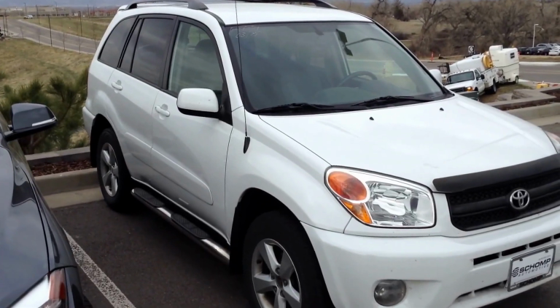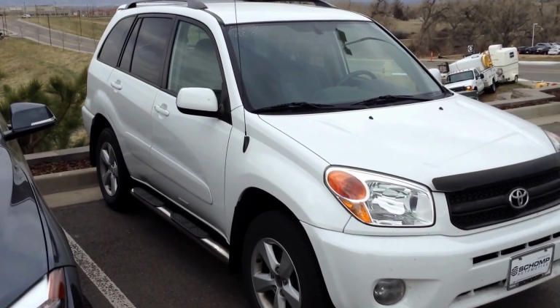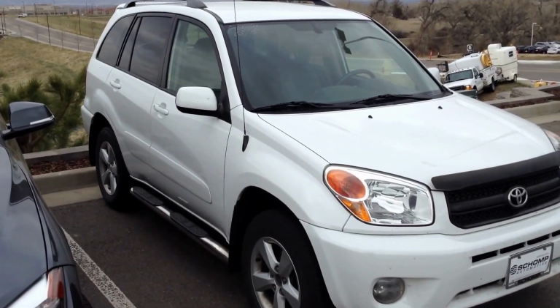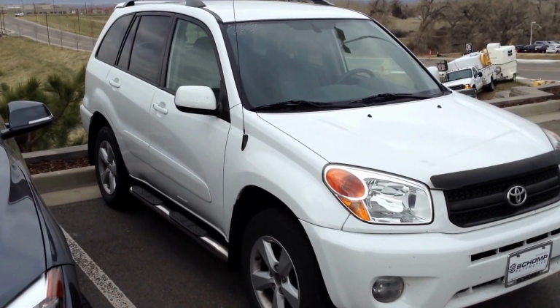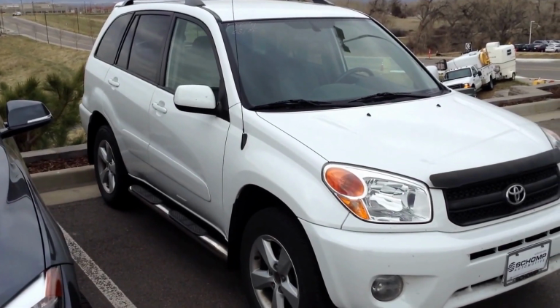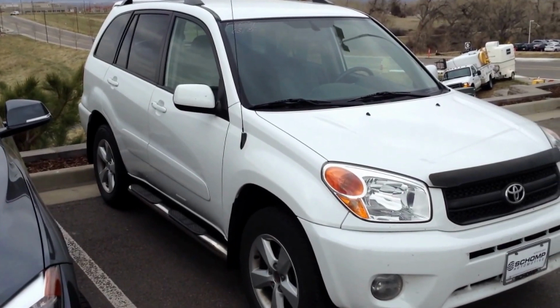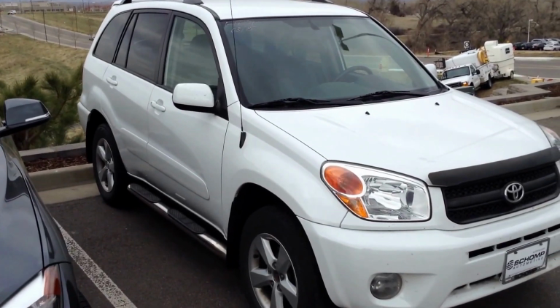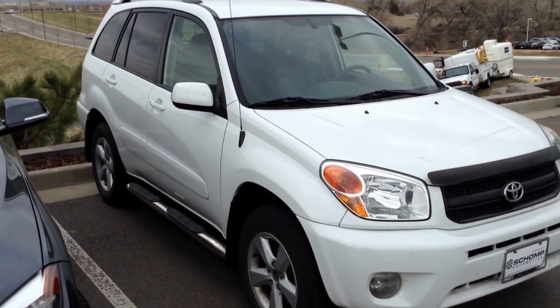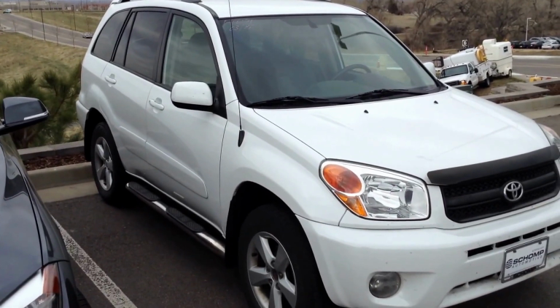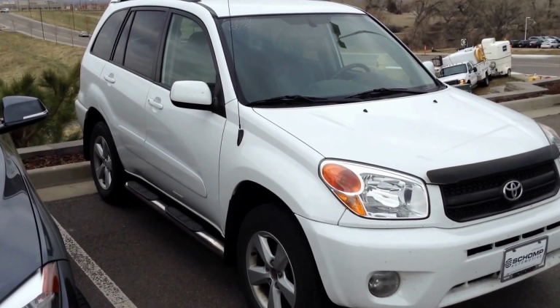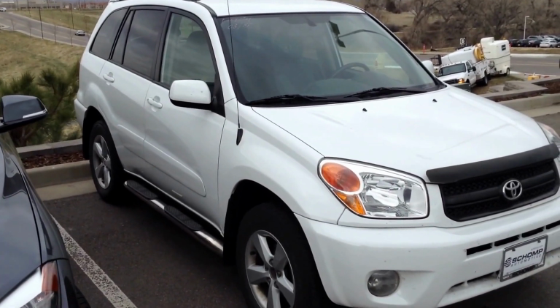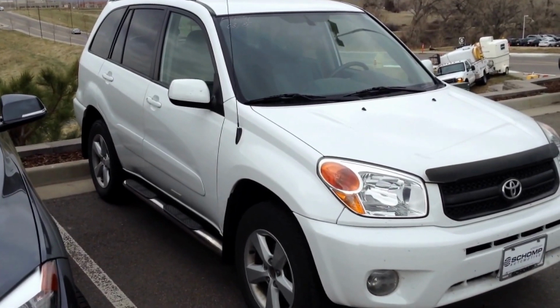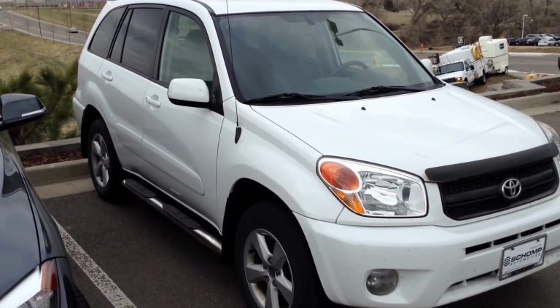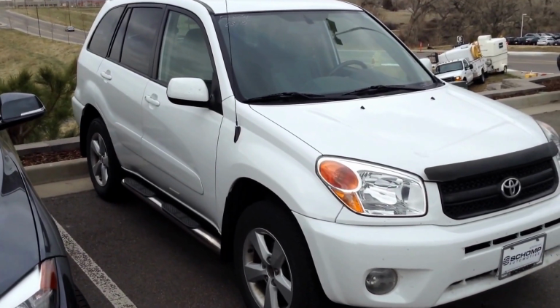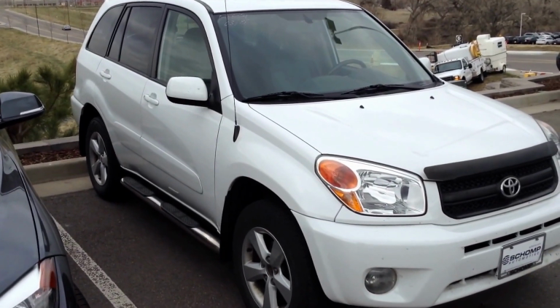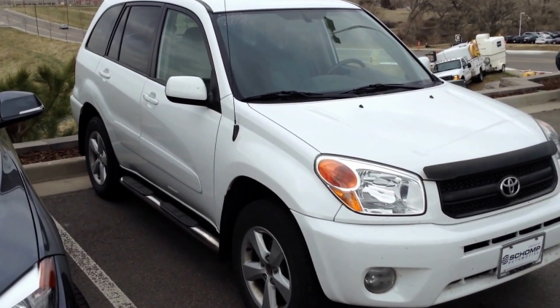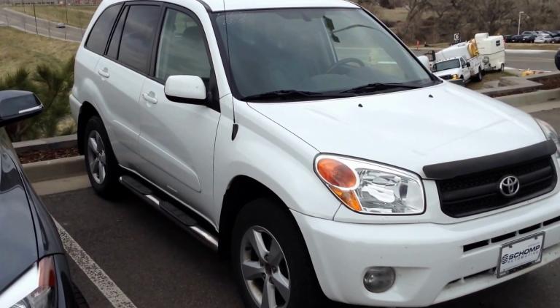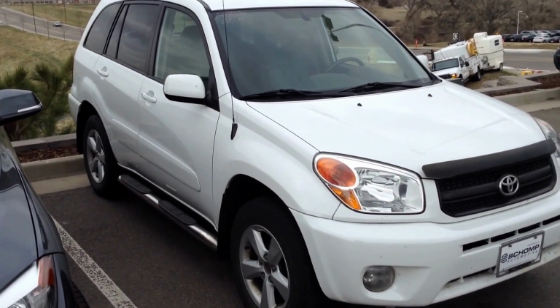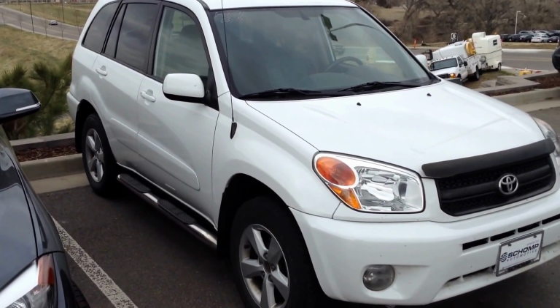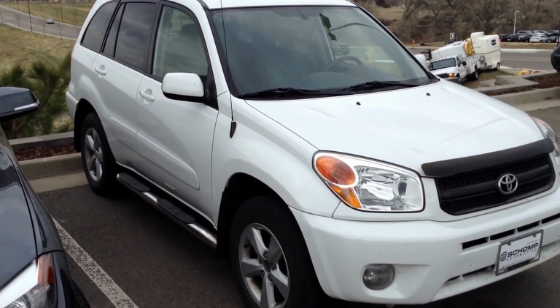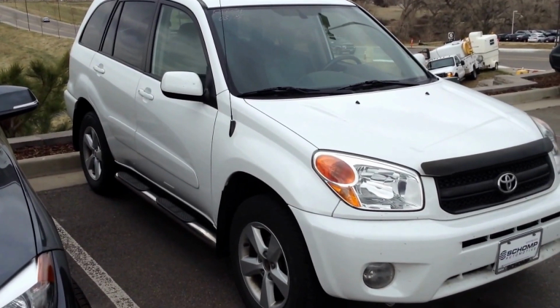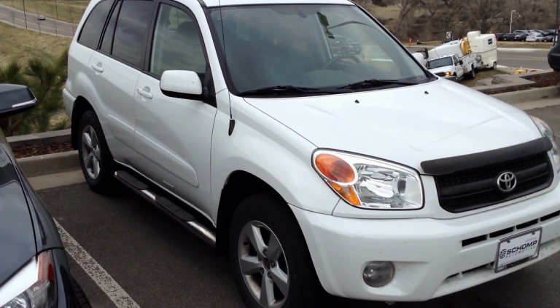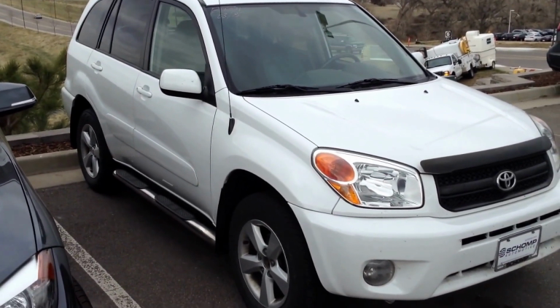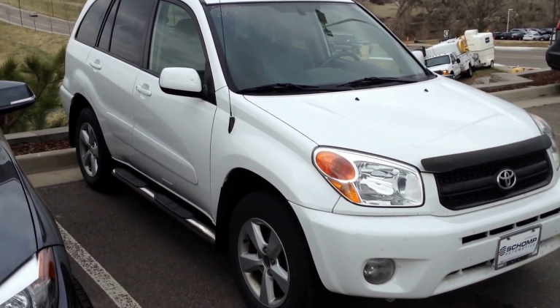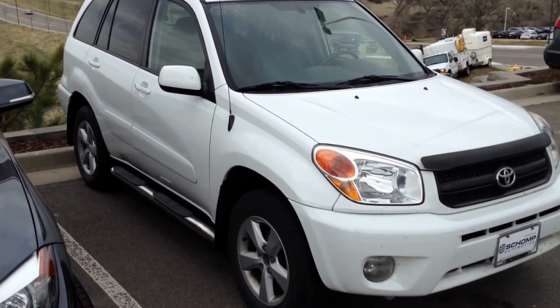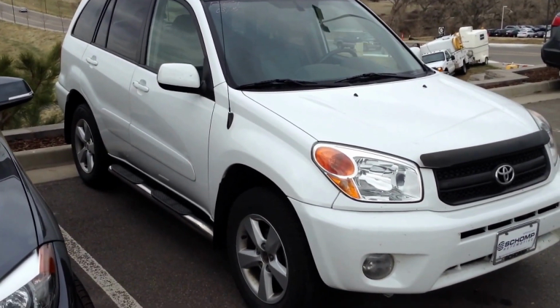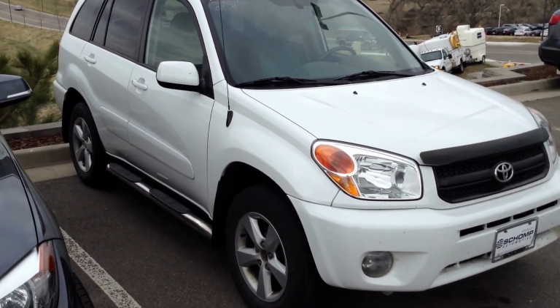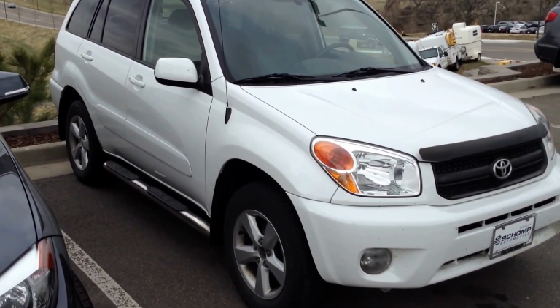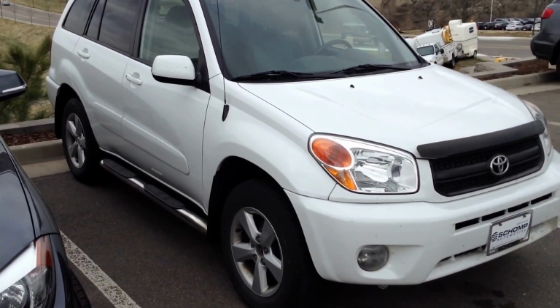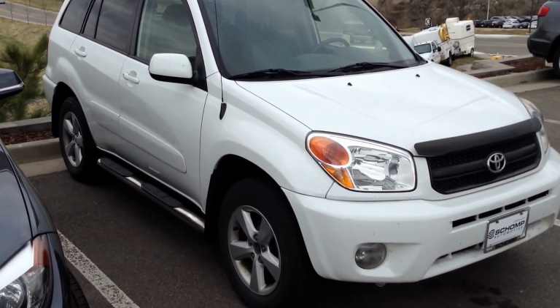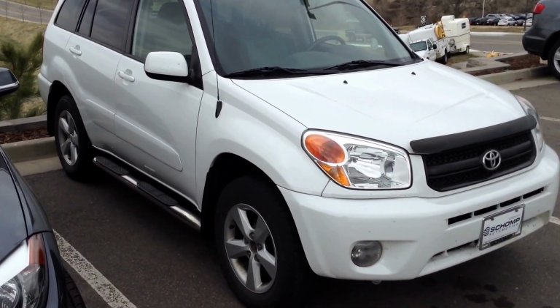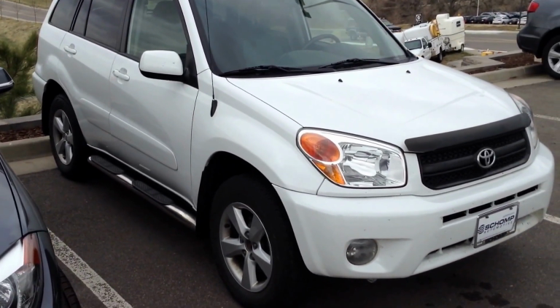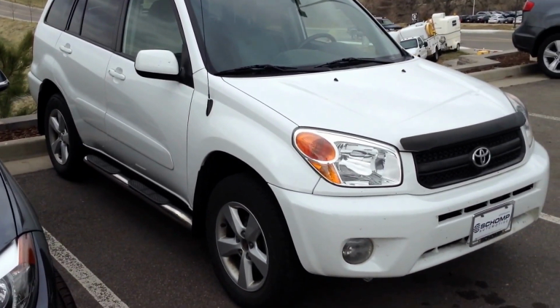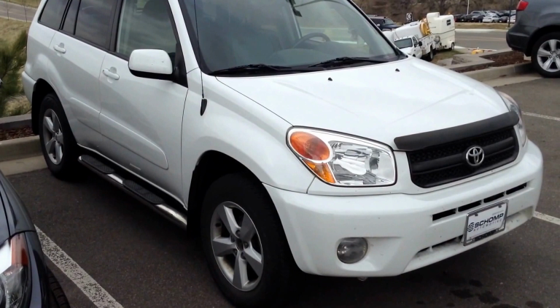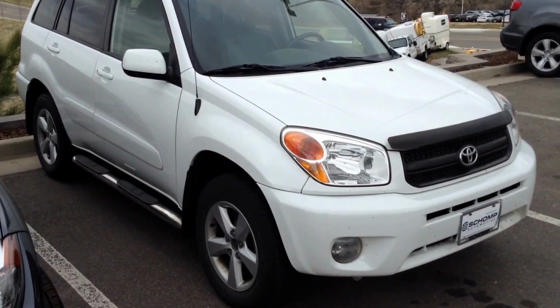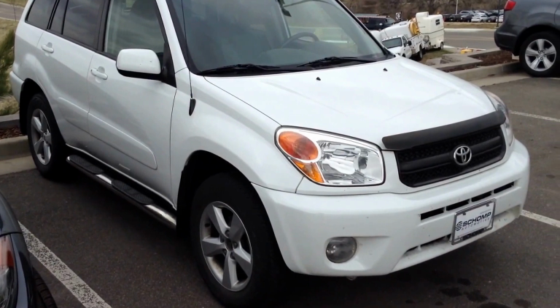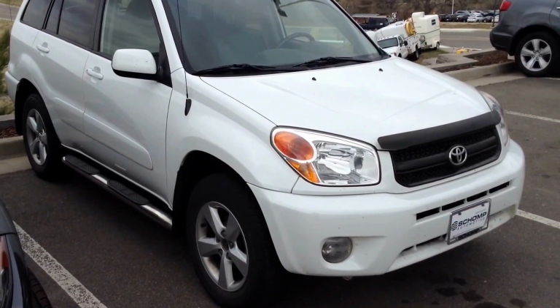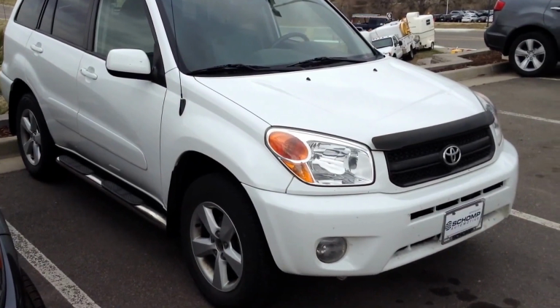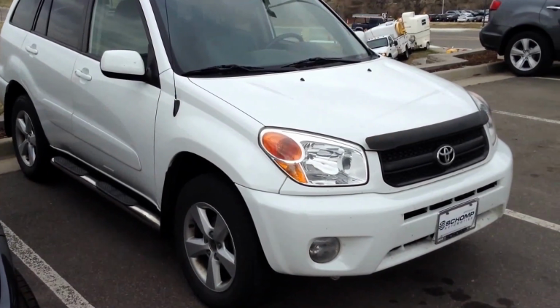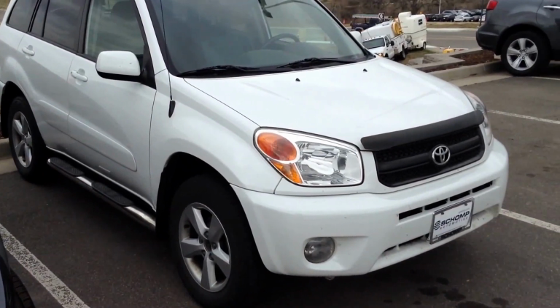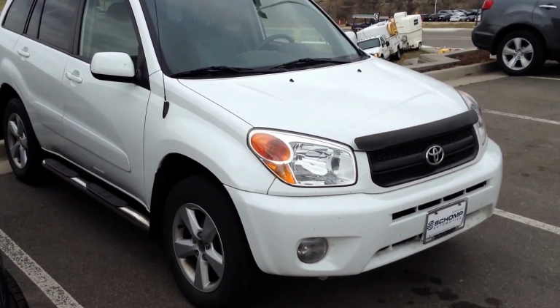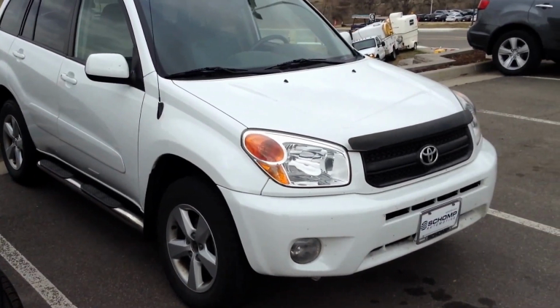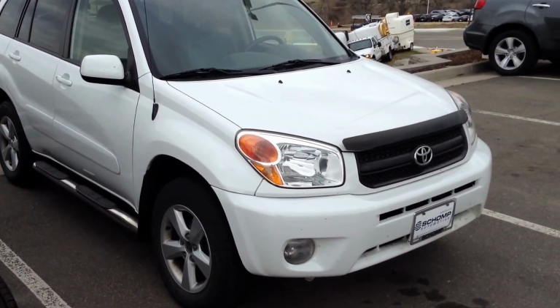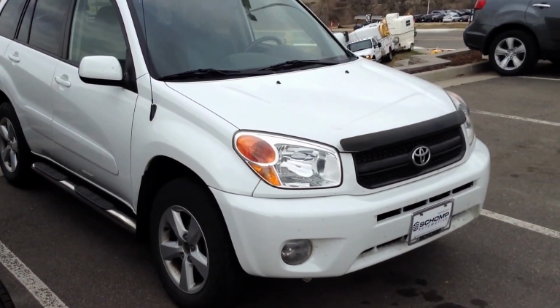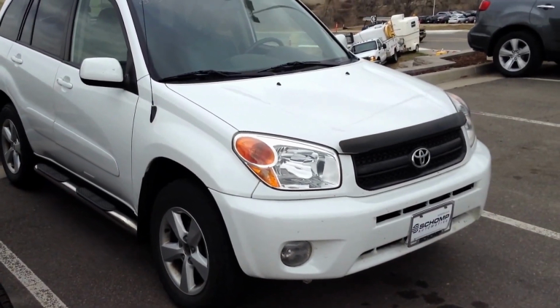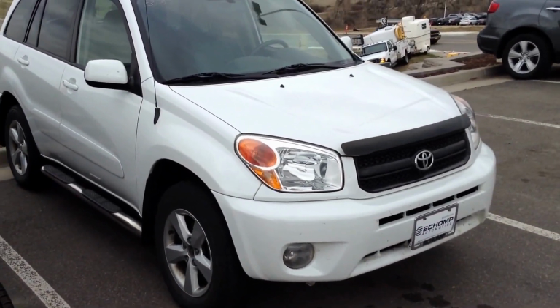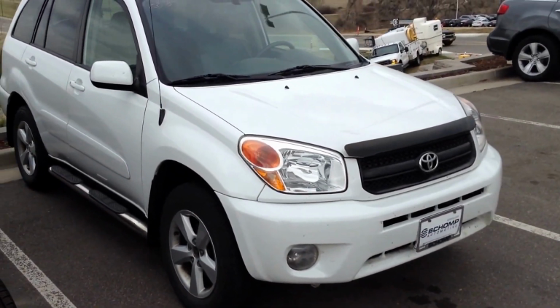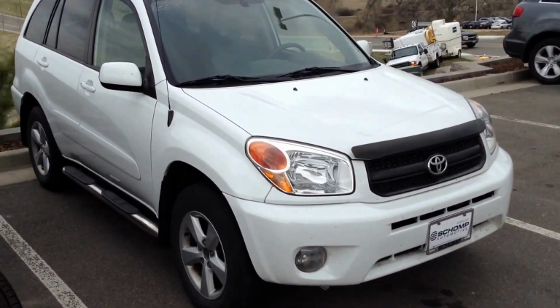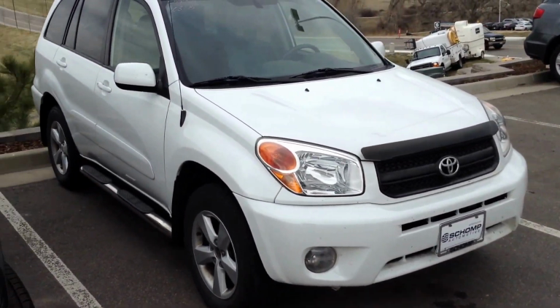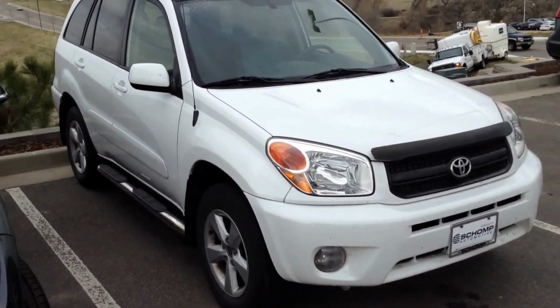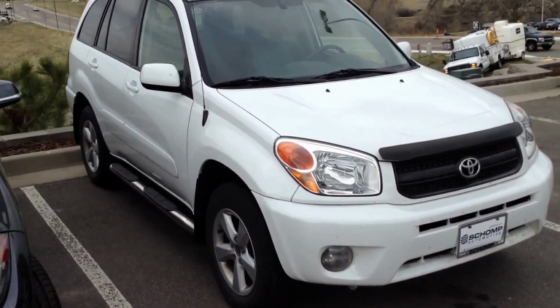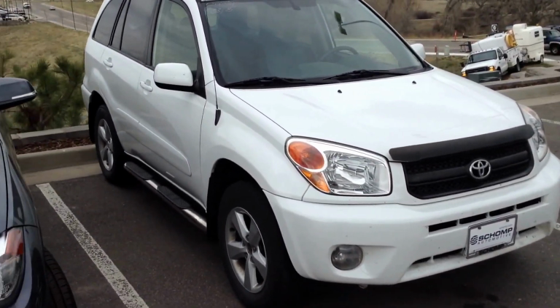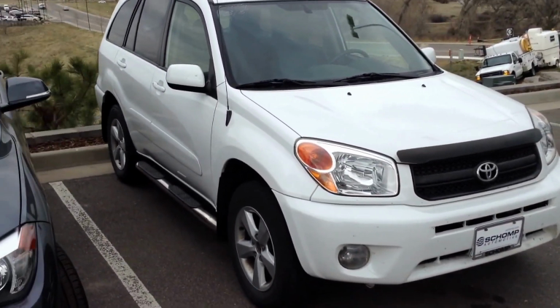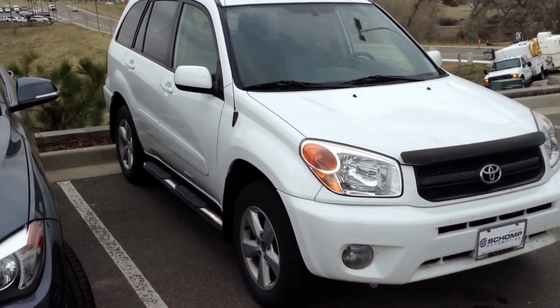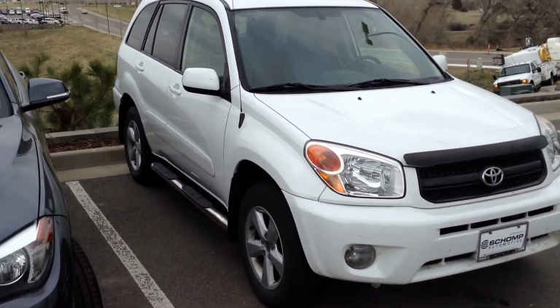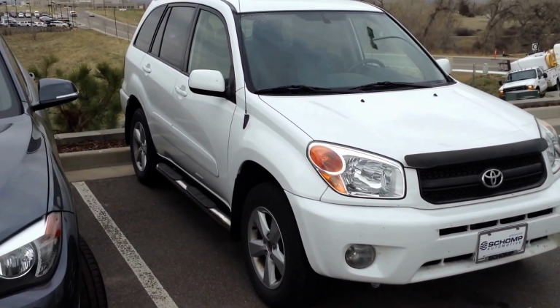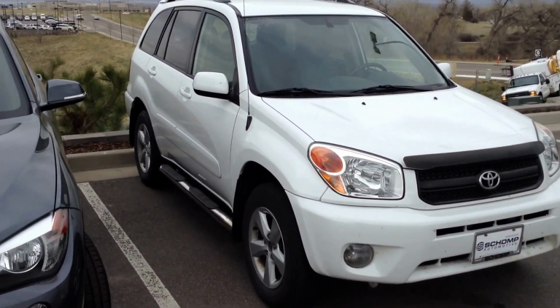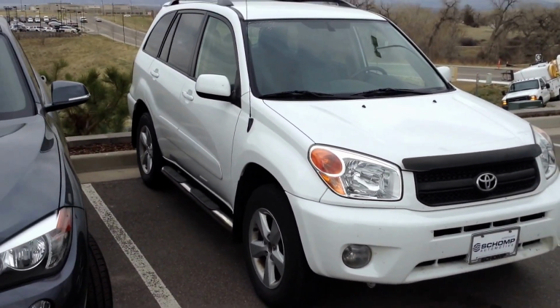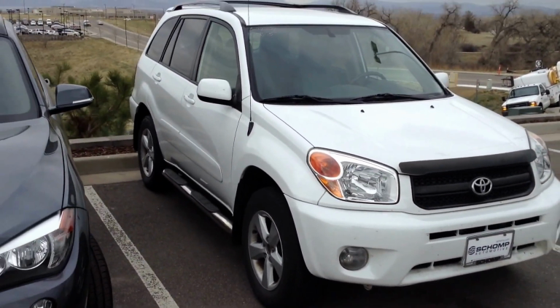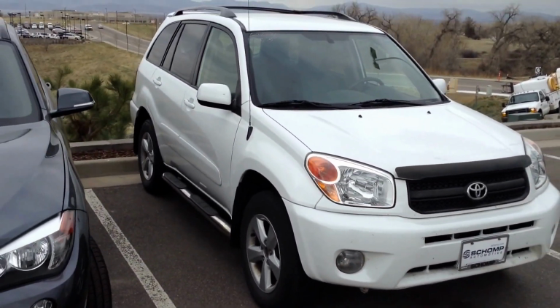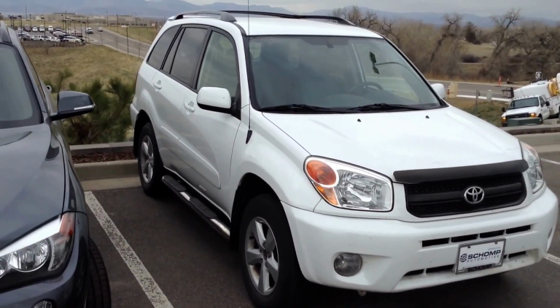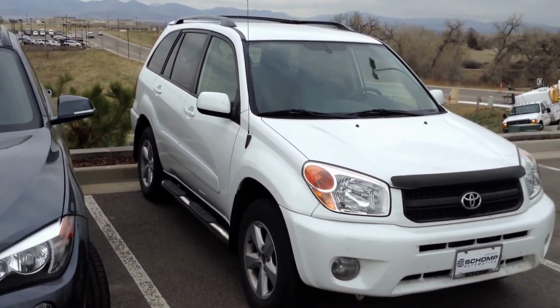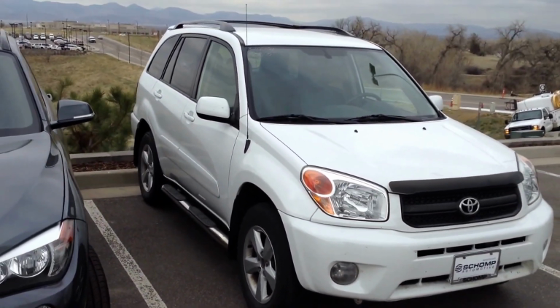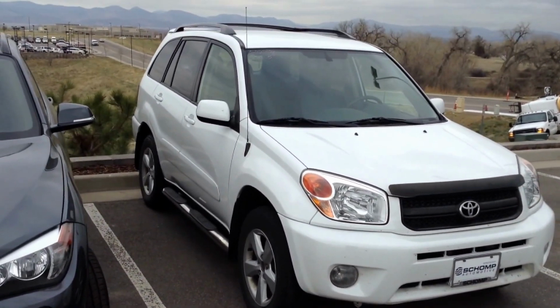Hi Steve, this is Chuck Northrup over at Shop BMW in Littleton. I wanted to show you a quick video as promised on this 2004 Toyota RAV4.